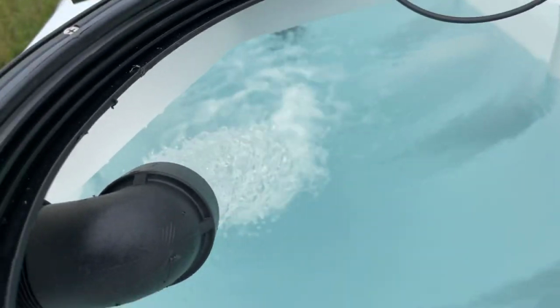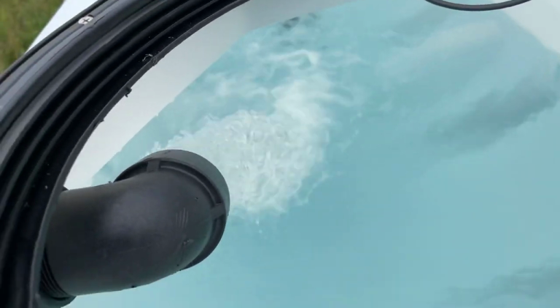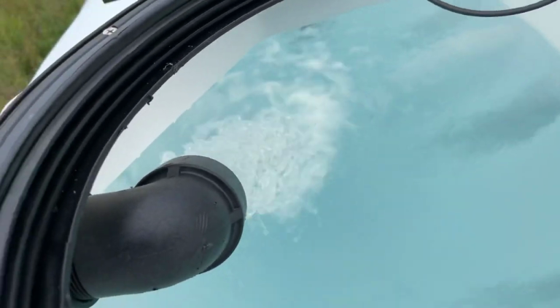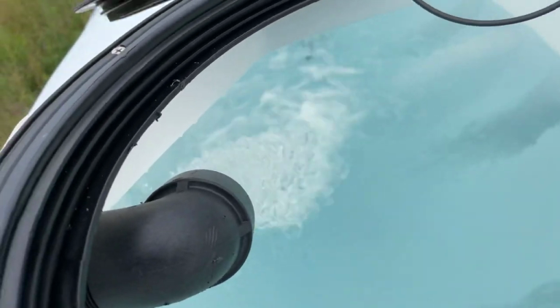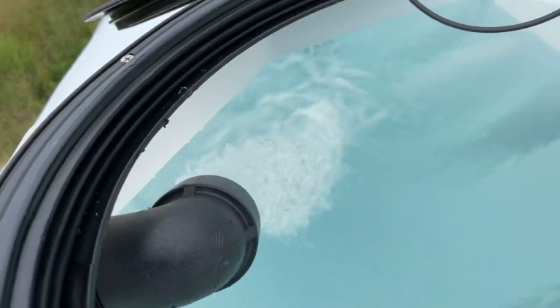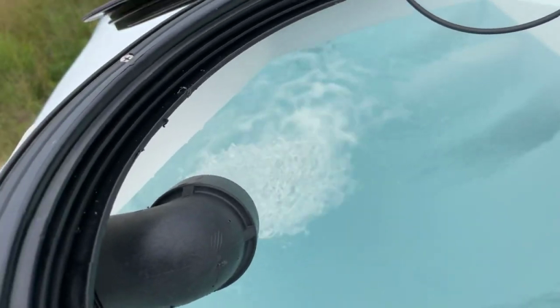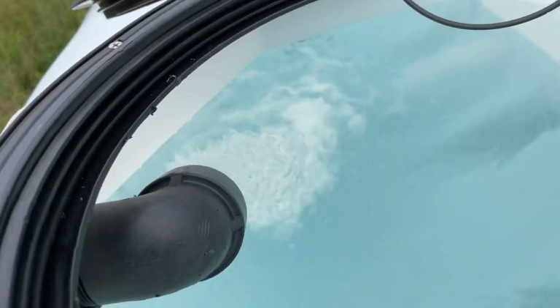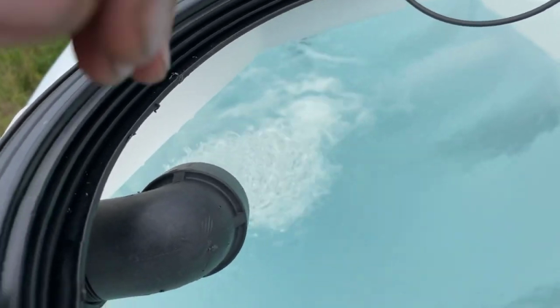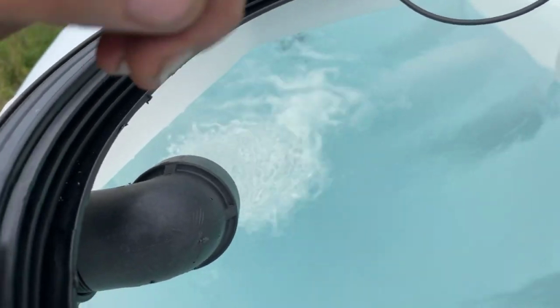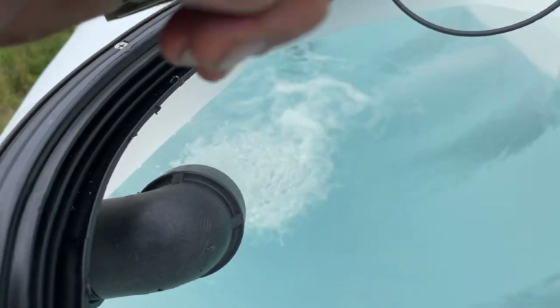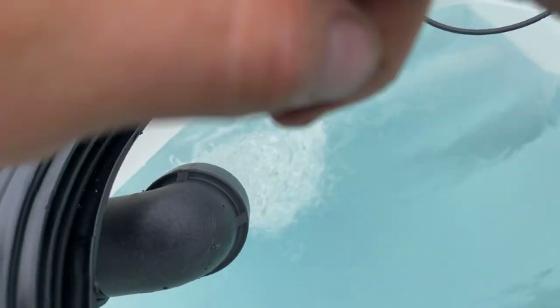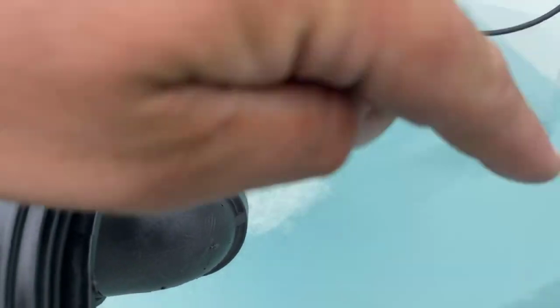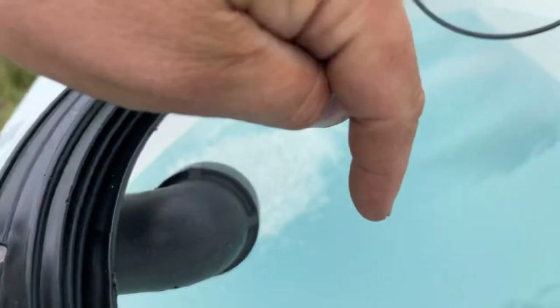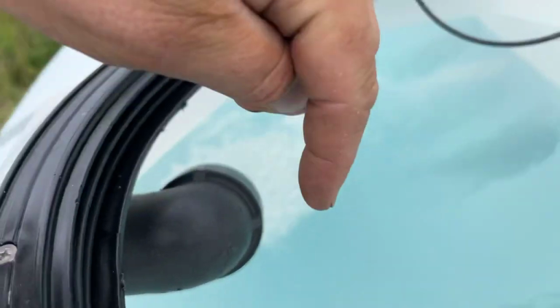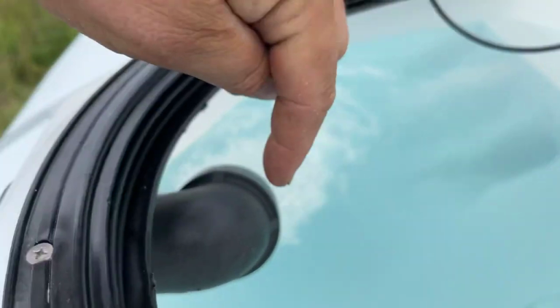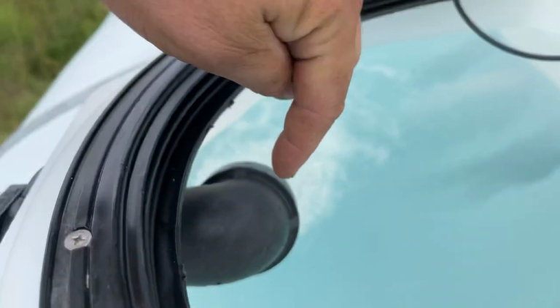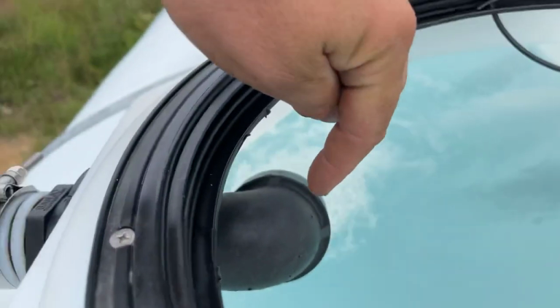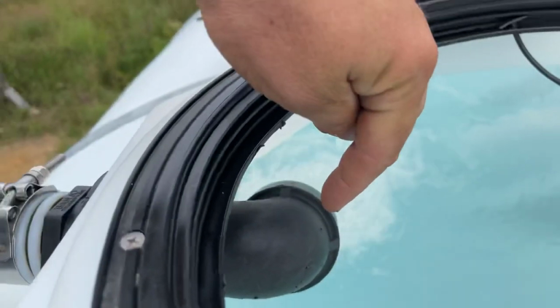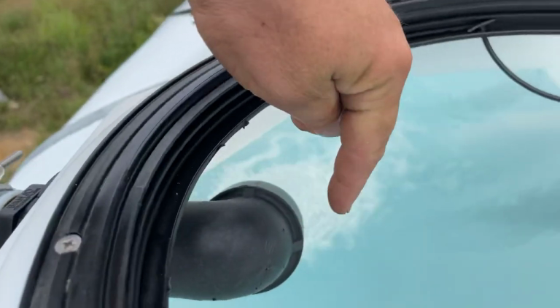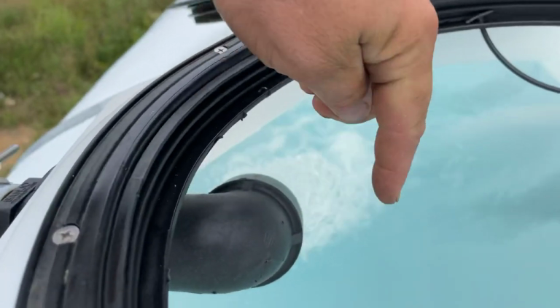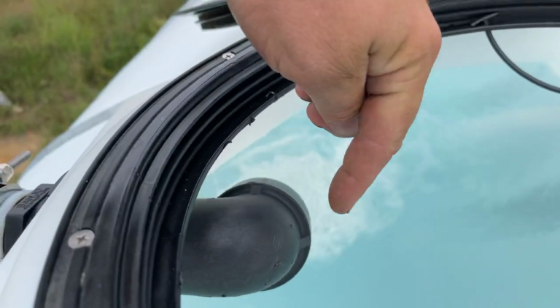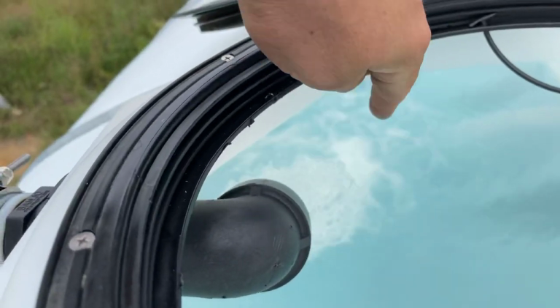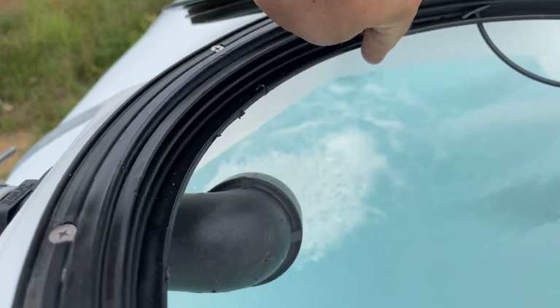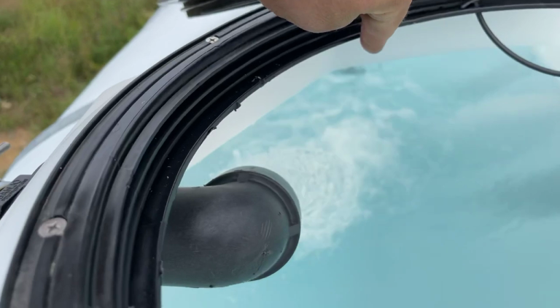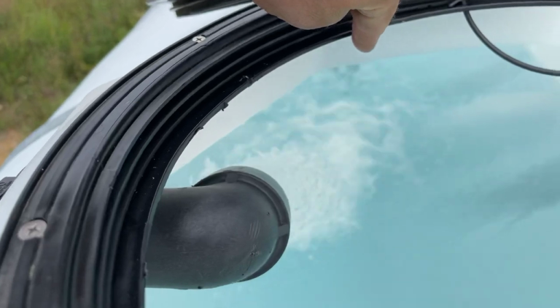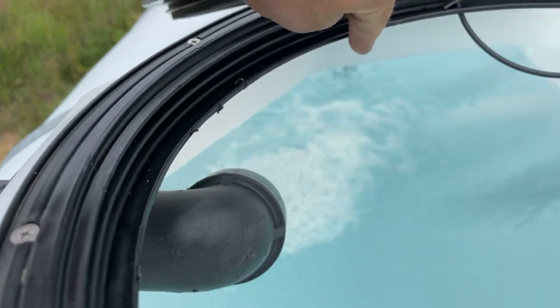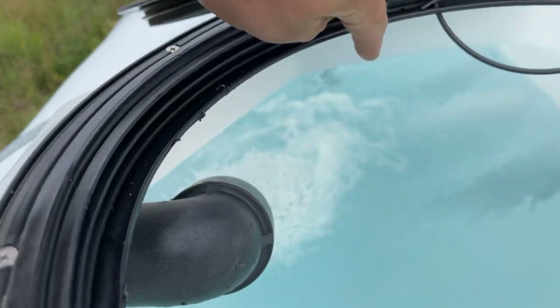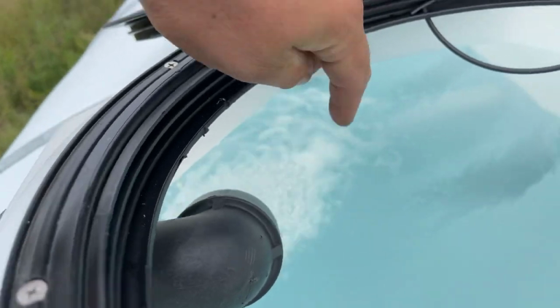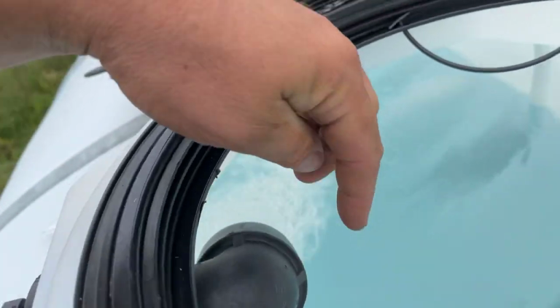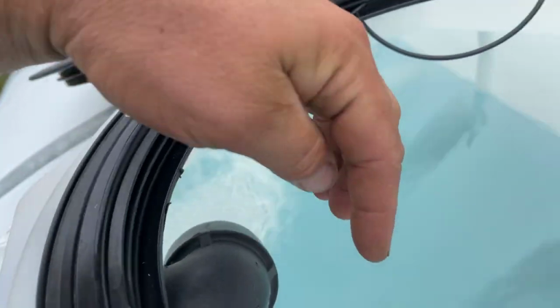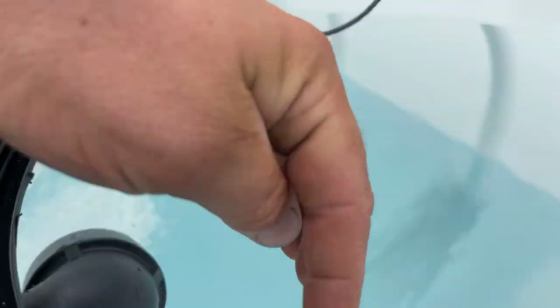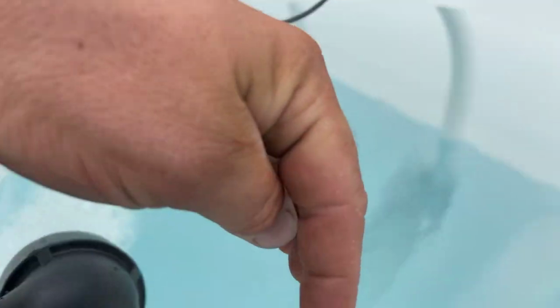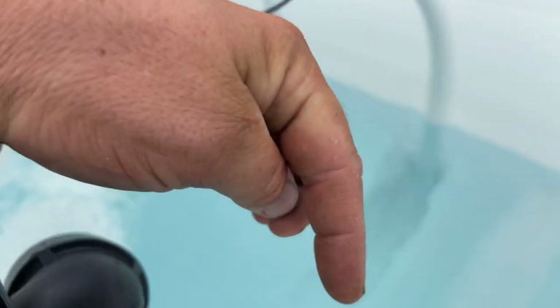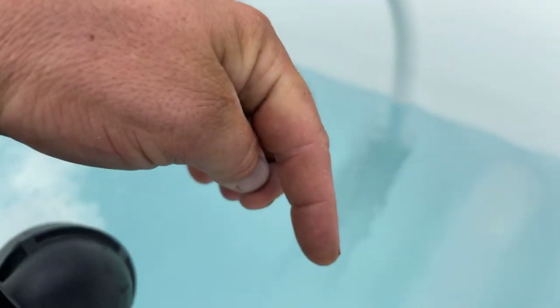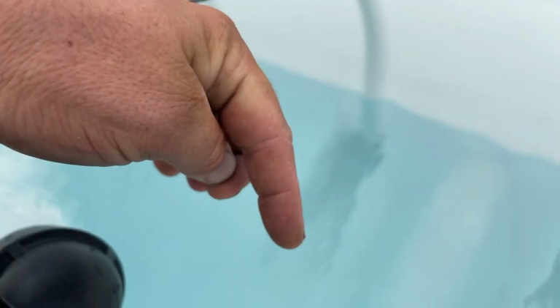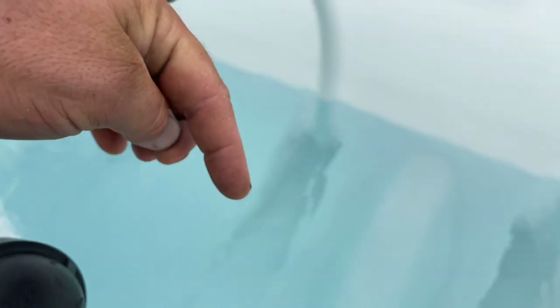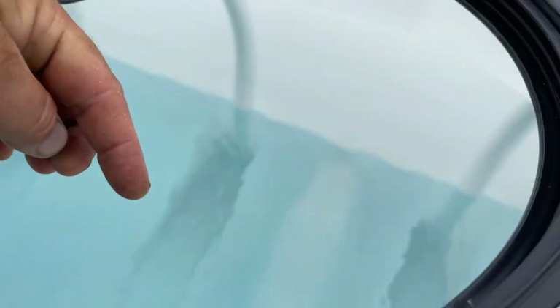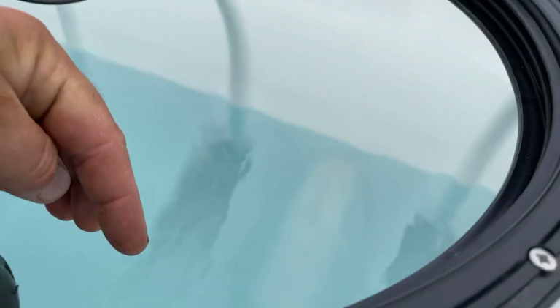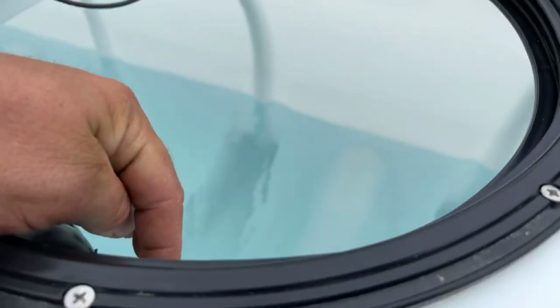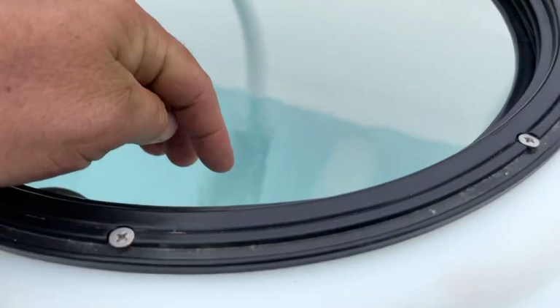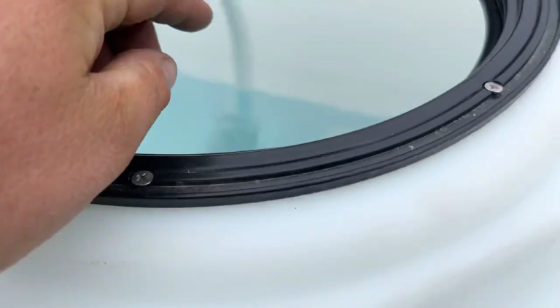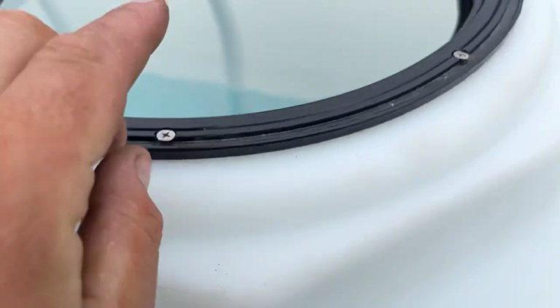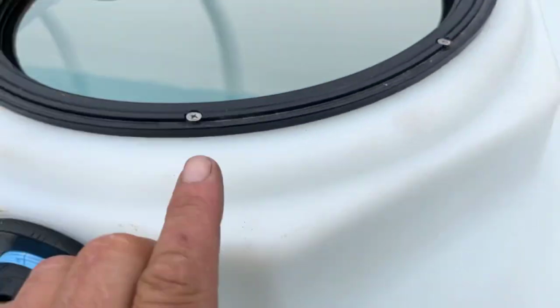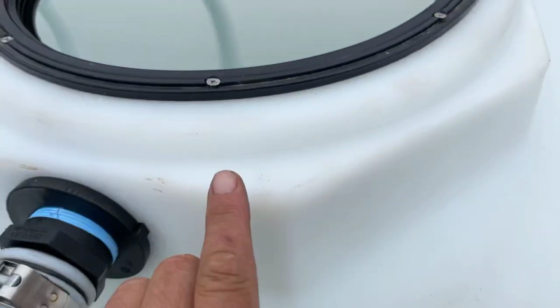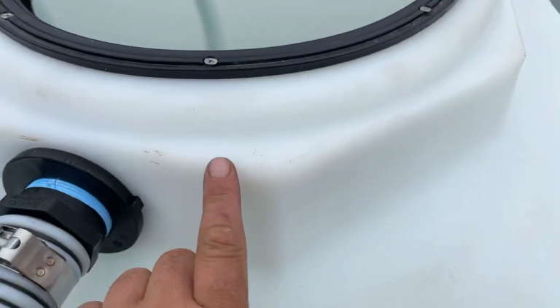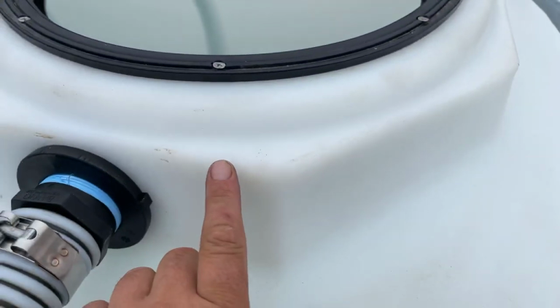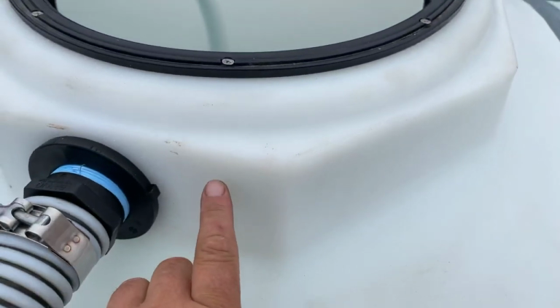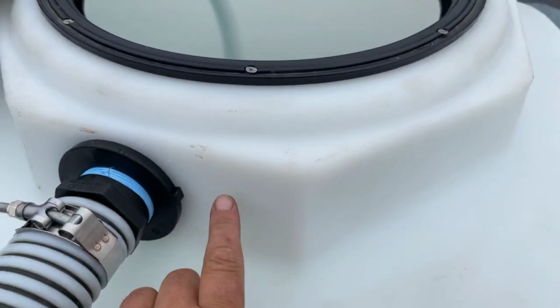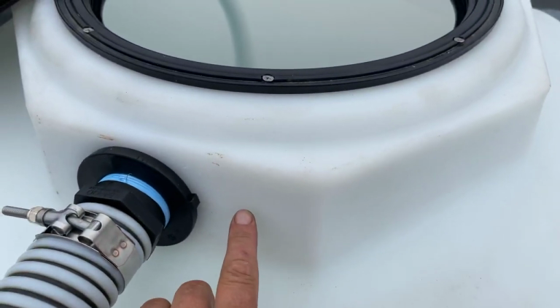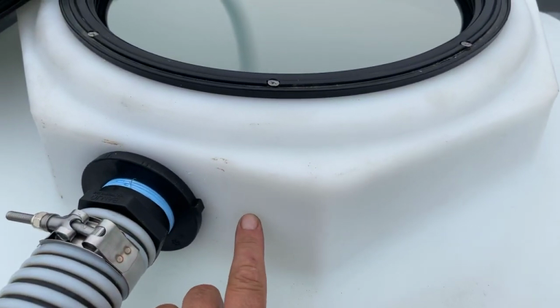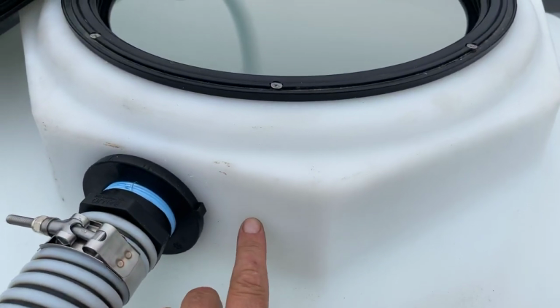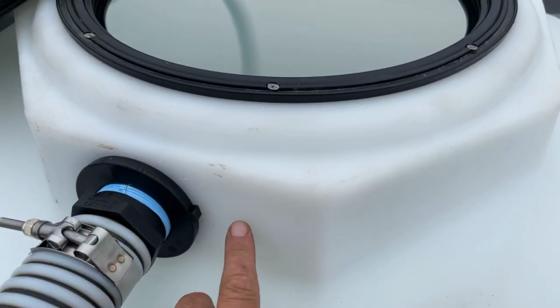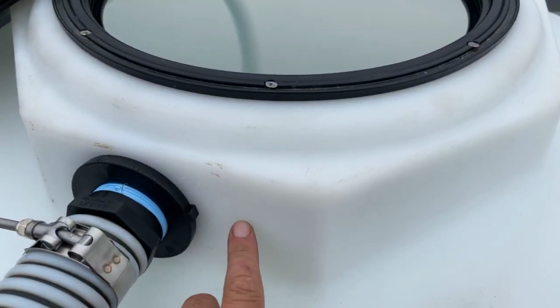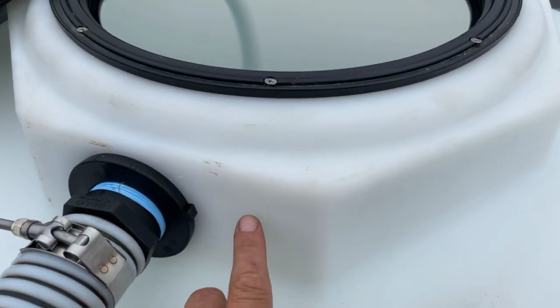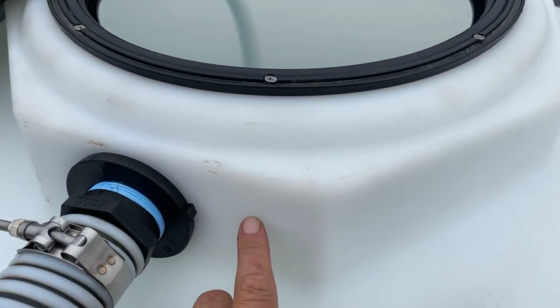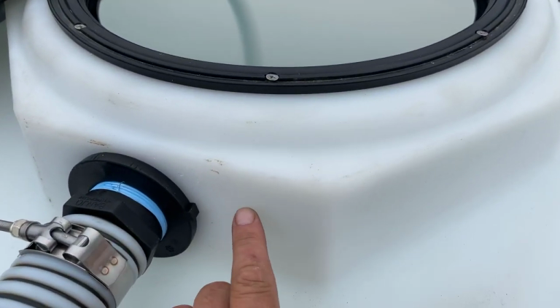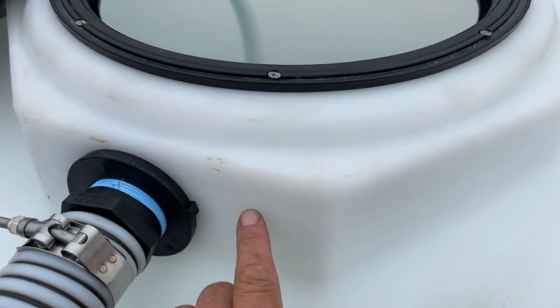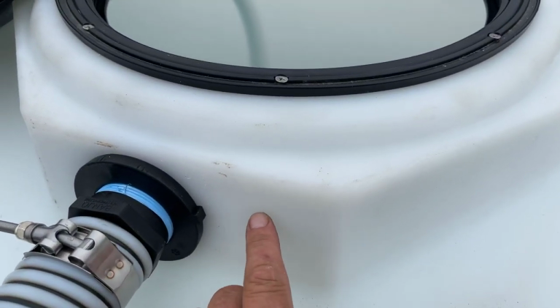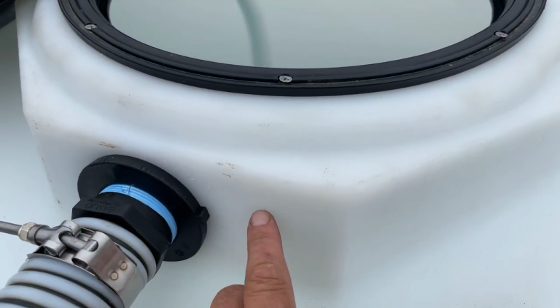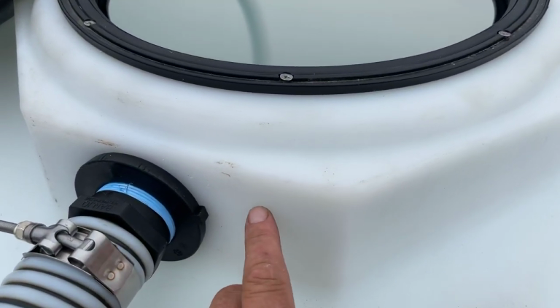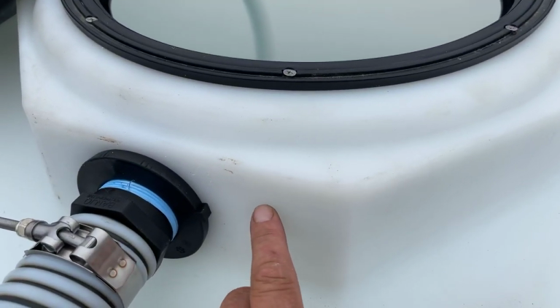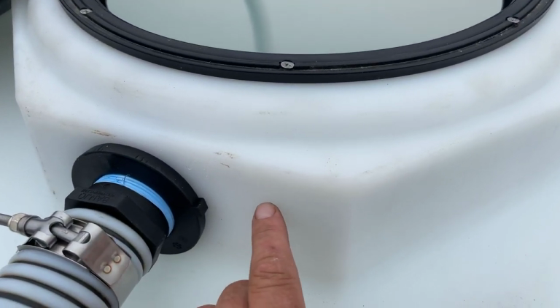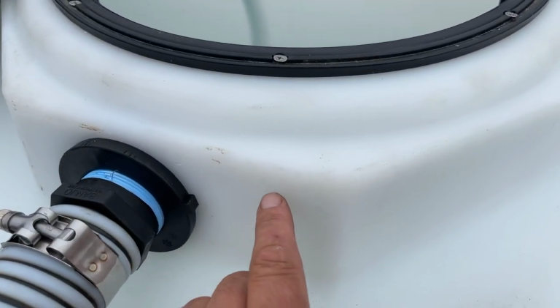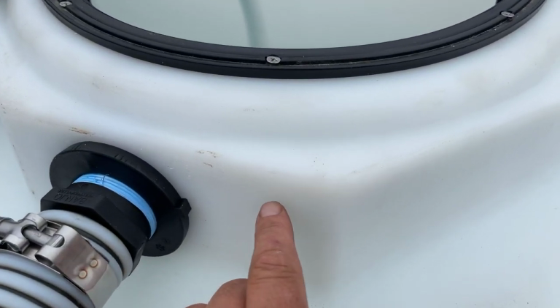I'm also gonna put a ball valve here for a garden hose connection.